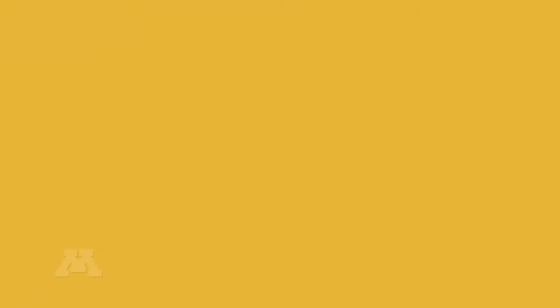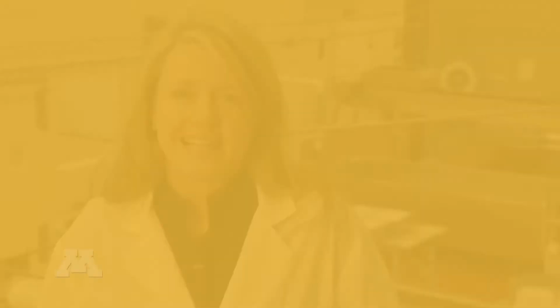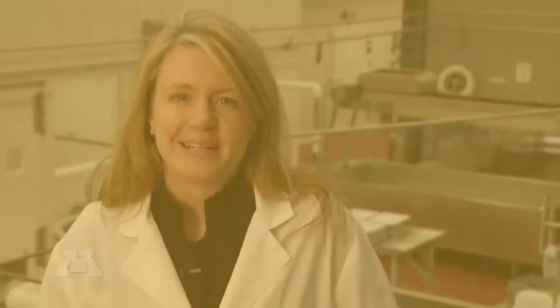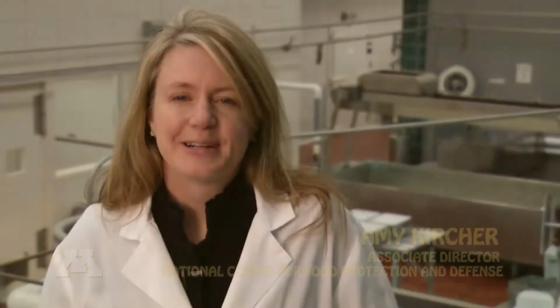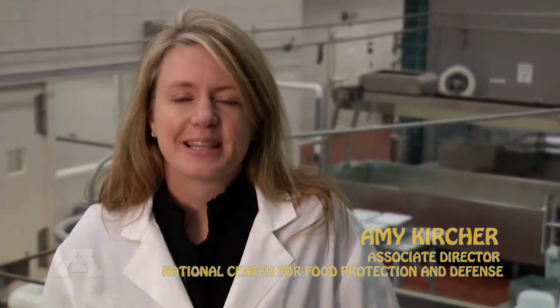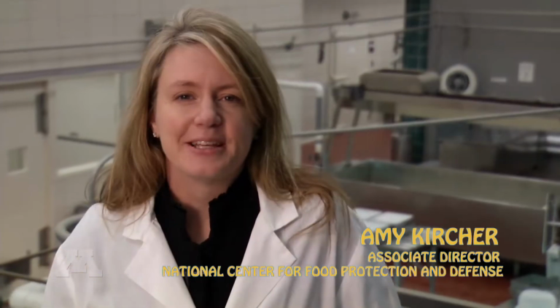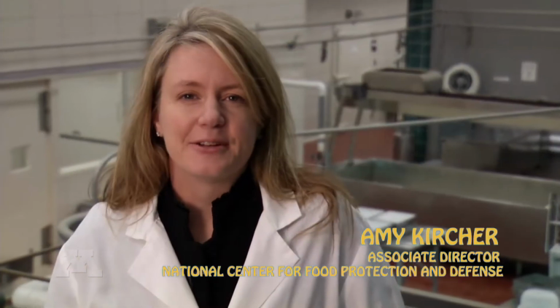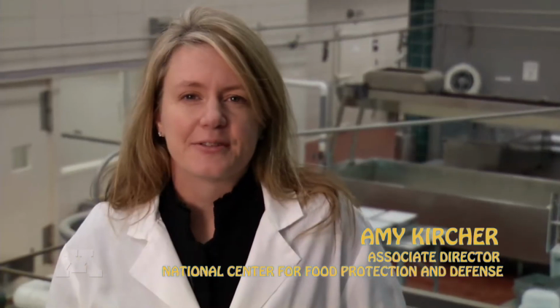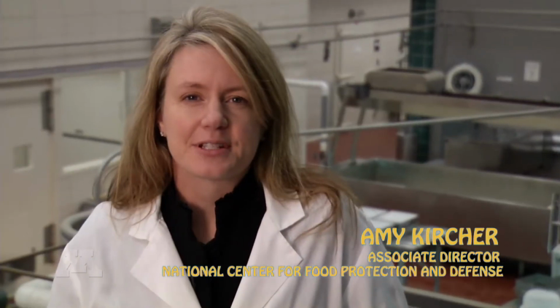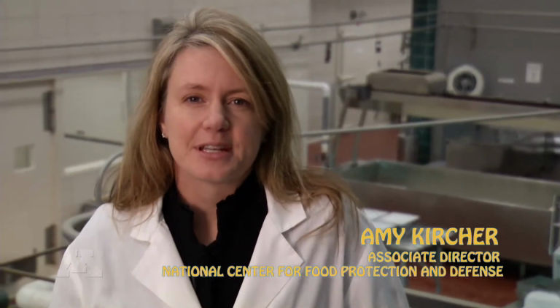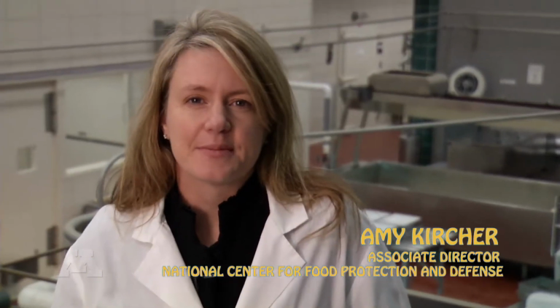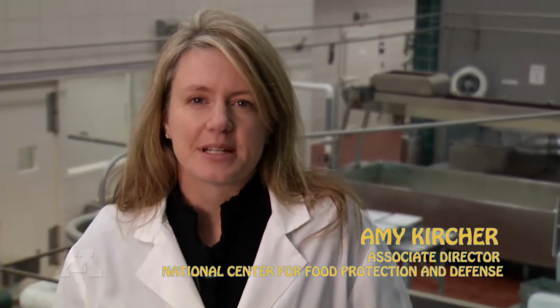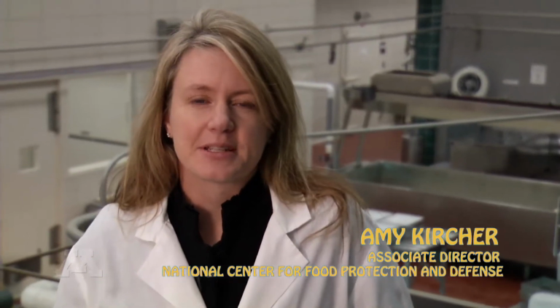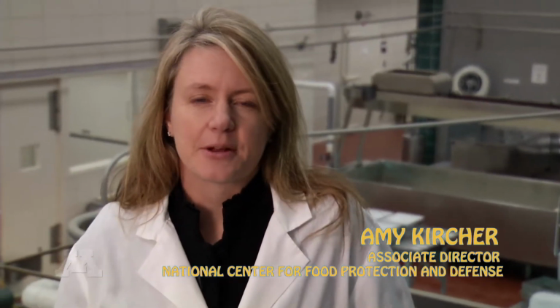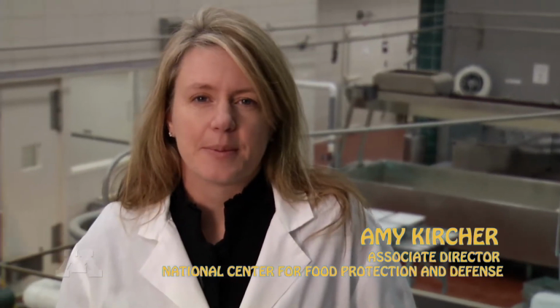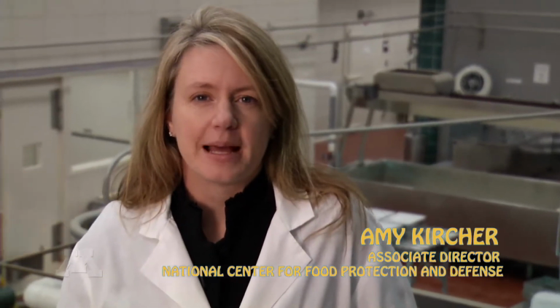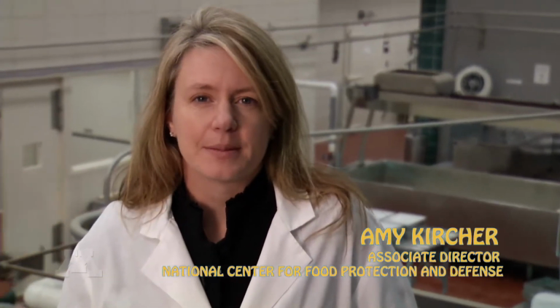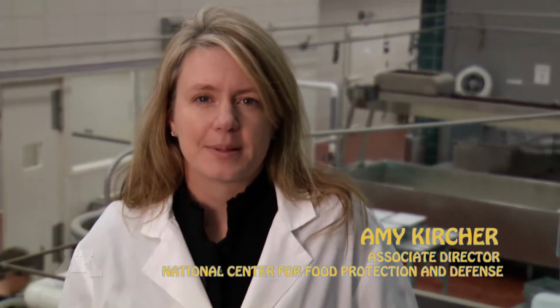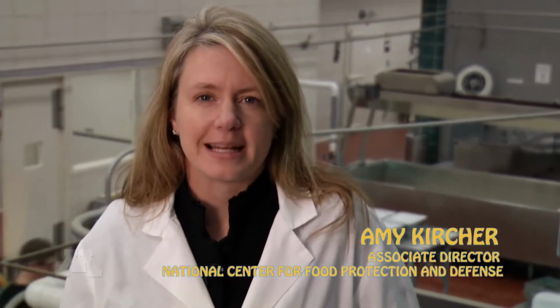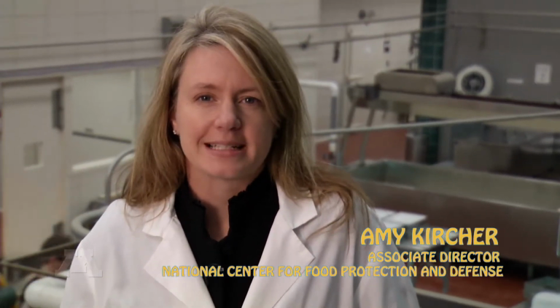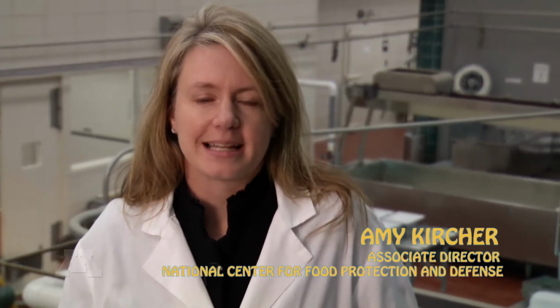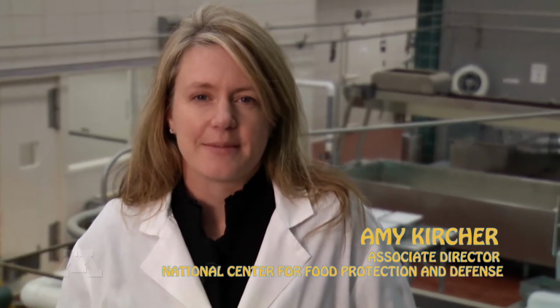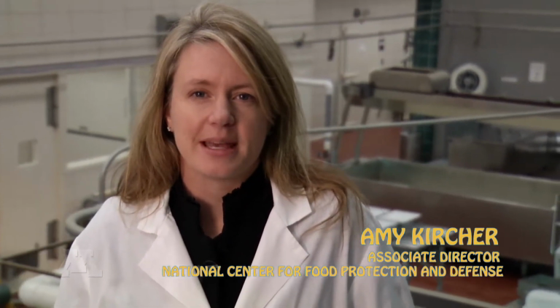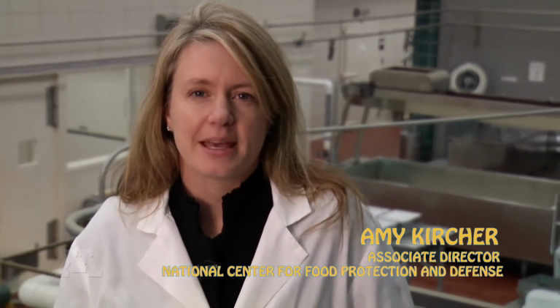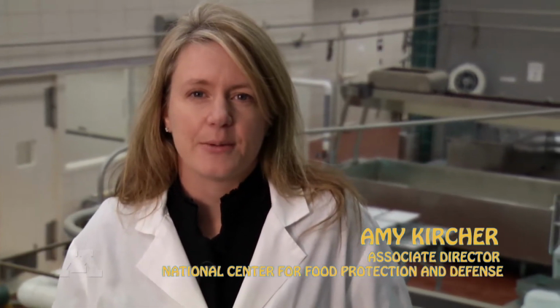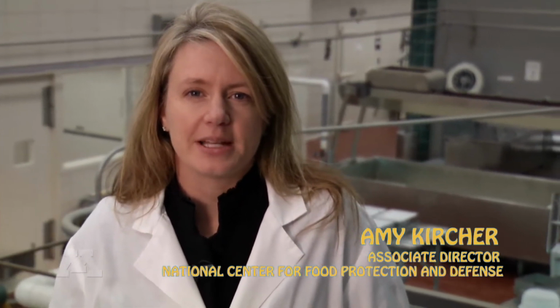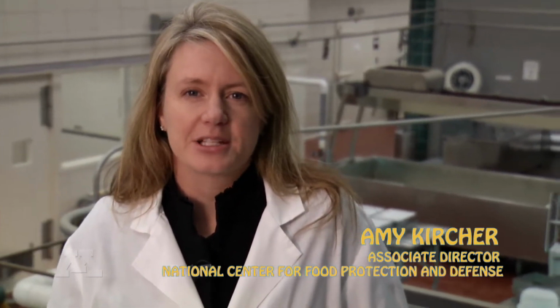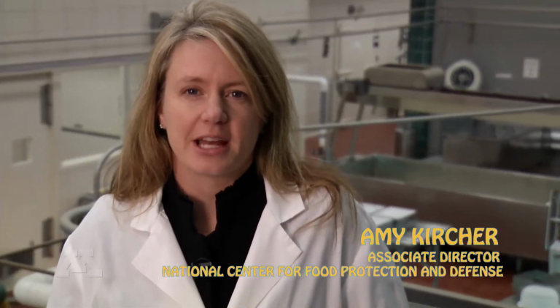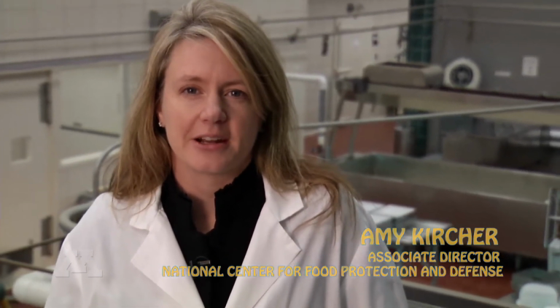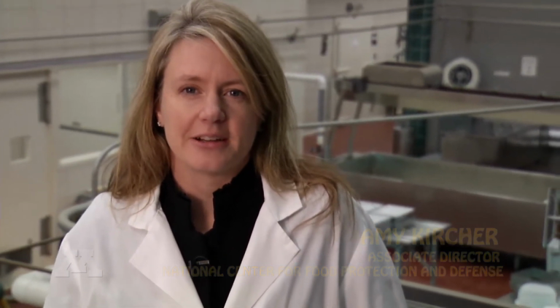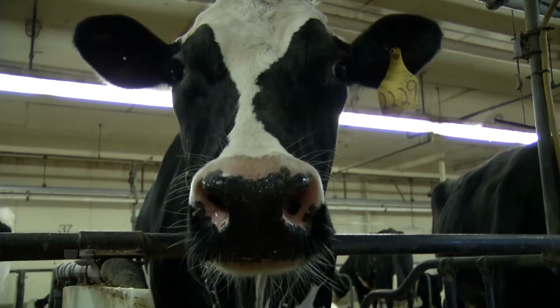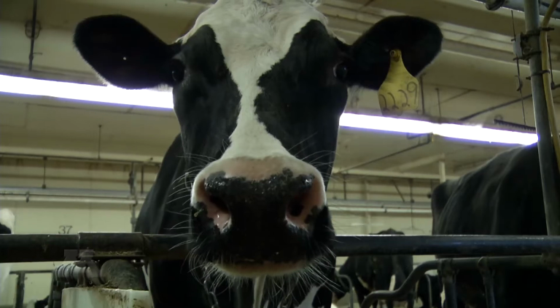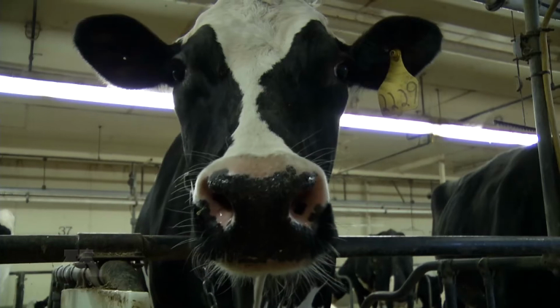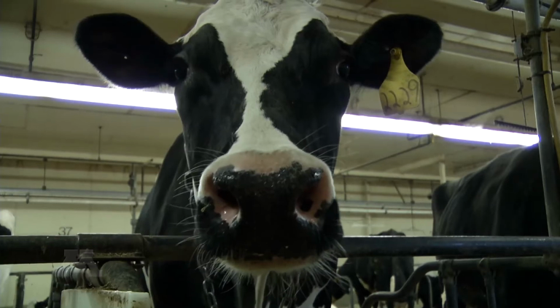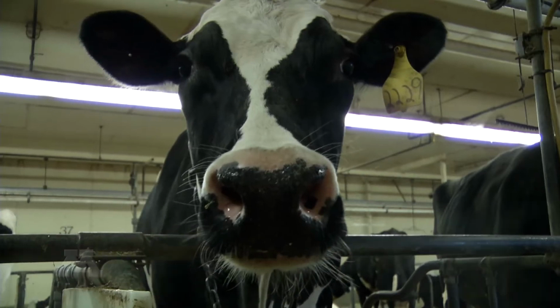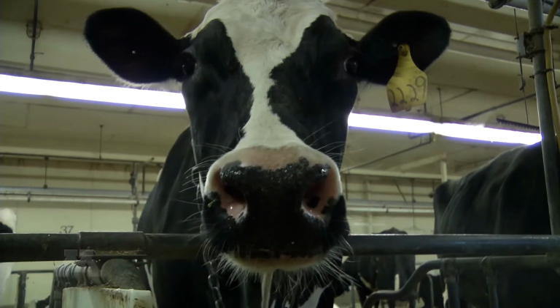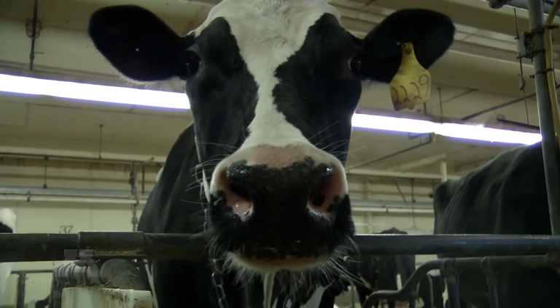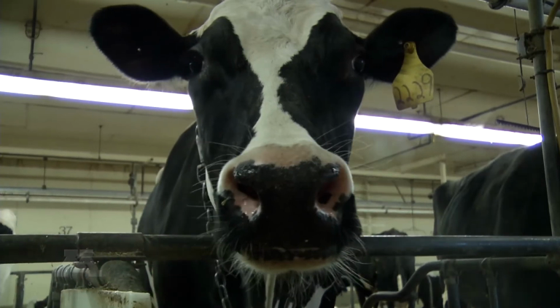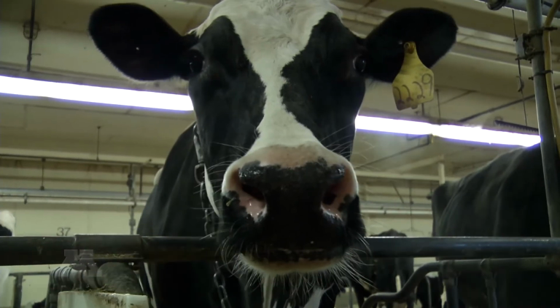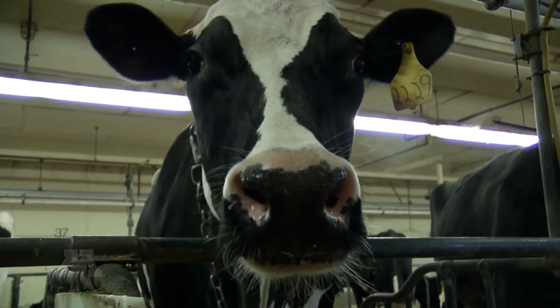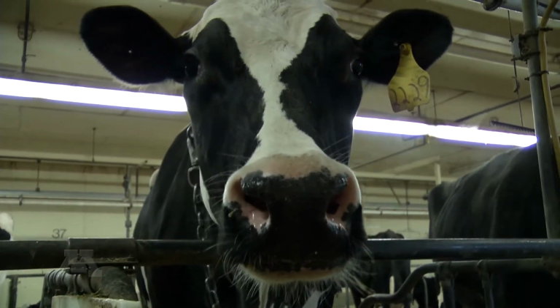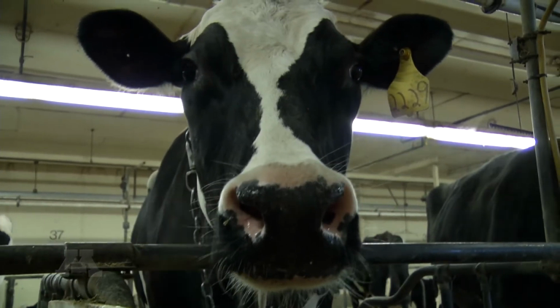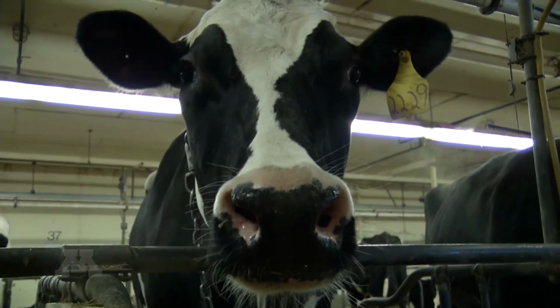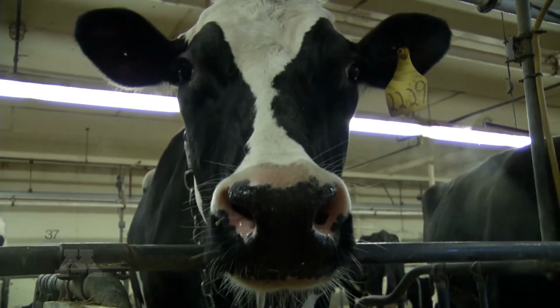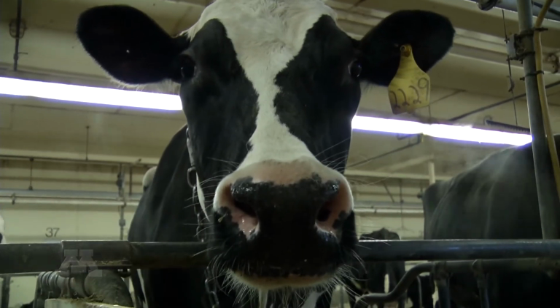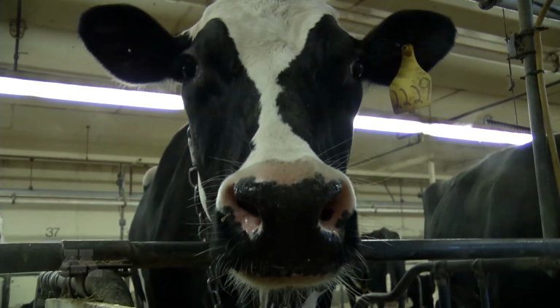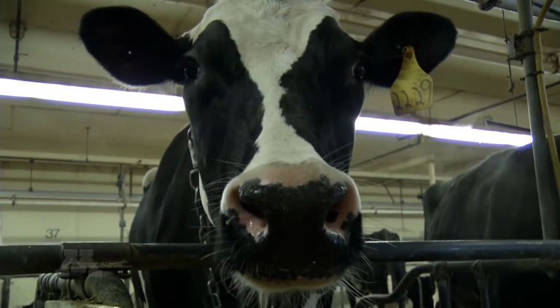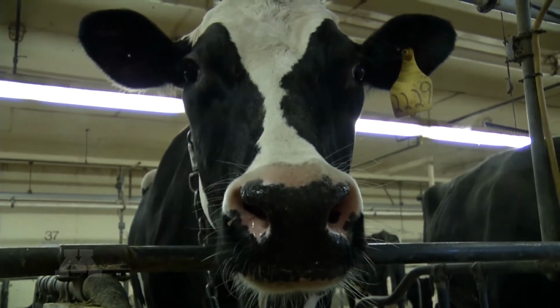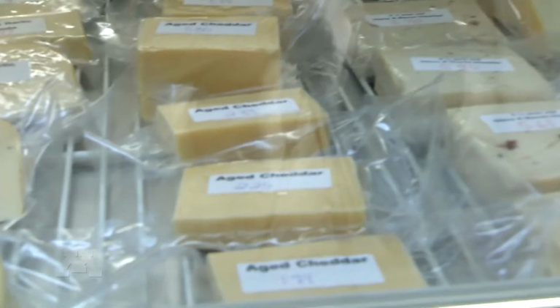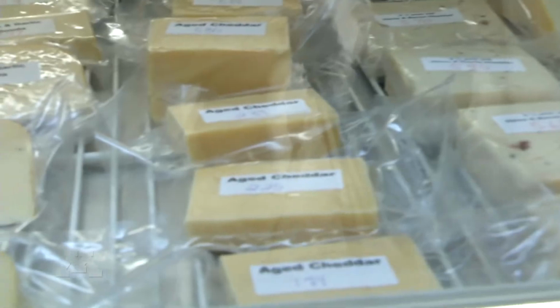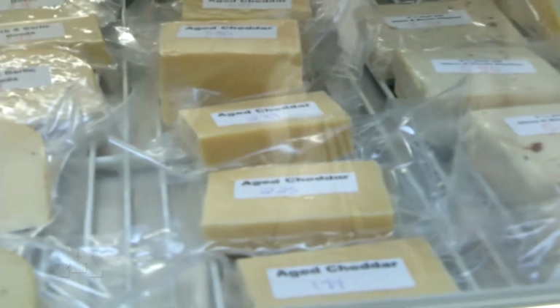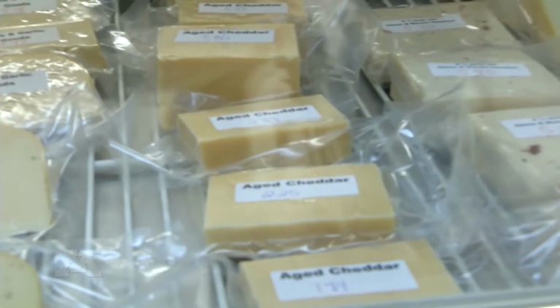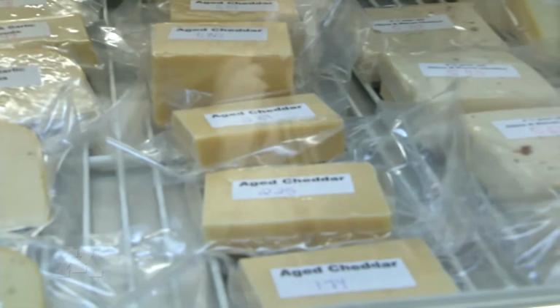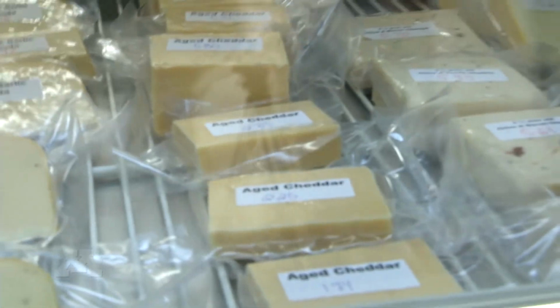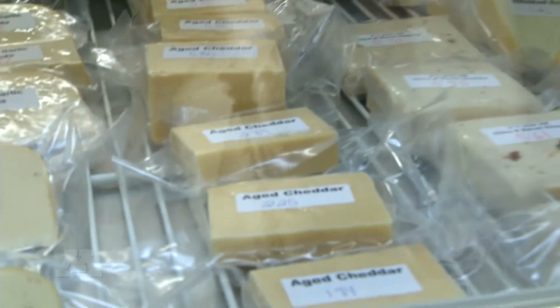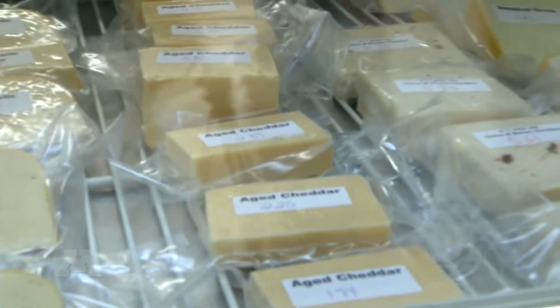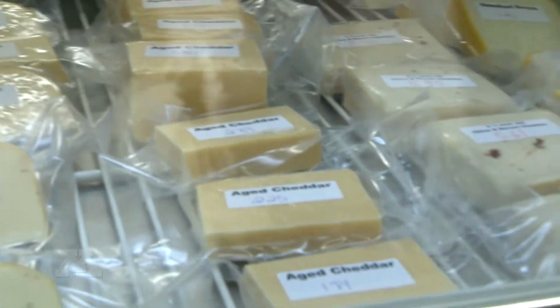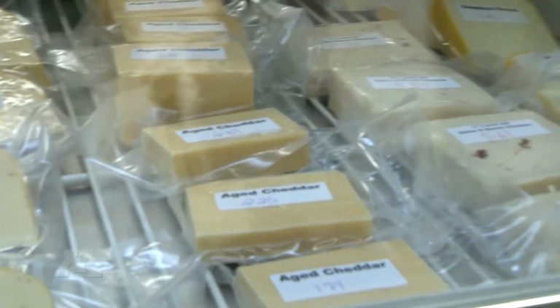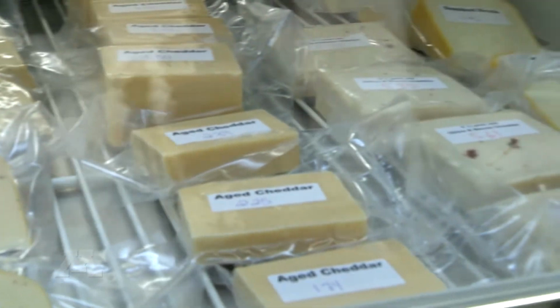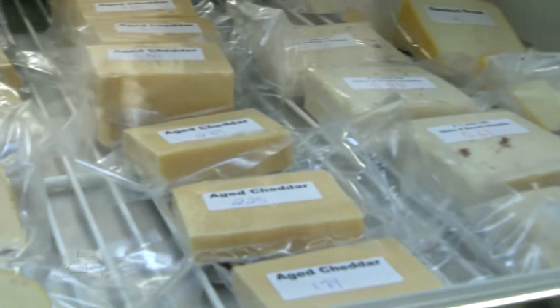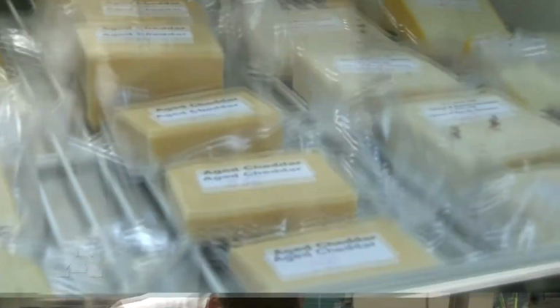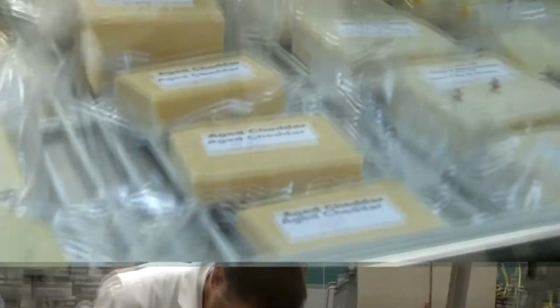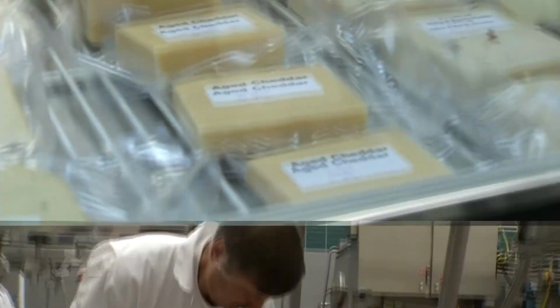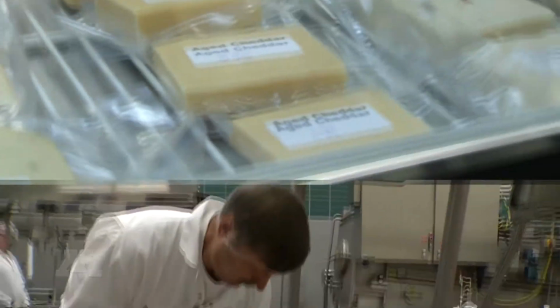We're at the University of Minnesota Pilot Plant today making white cheddar. We'll demonstrate how your food is made and the steps we take to protect it.